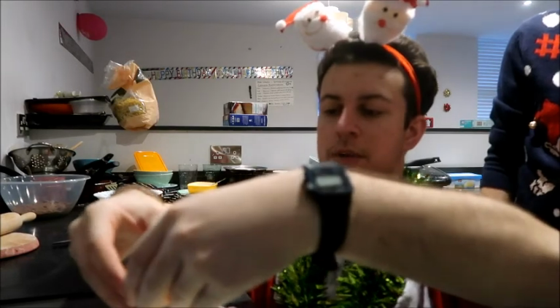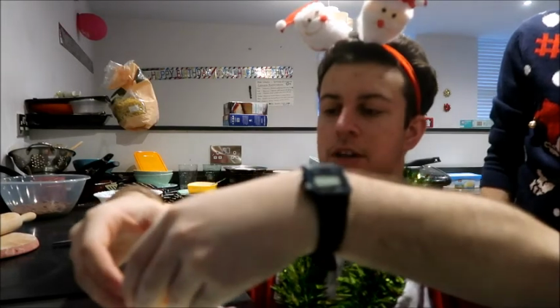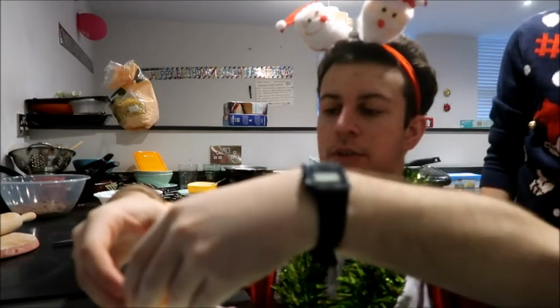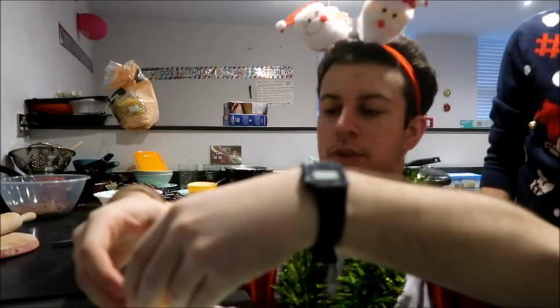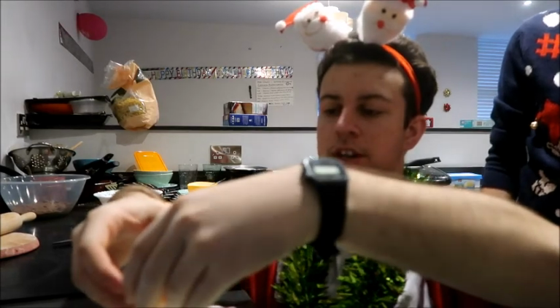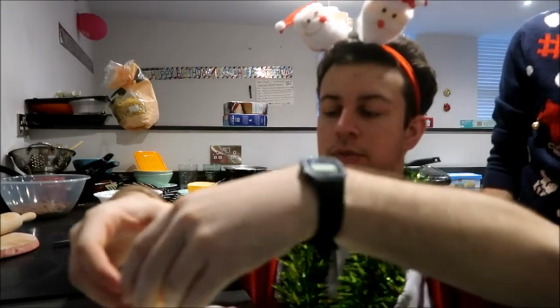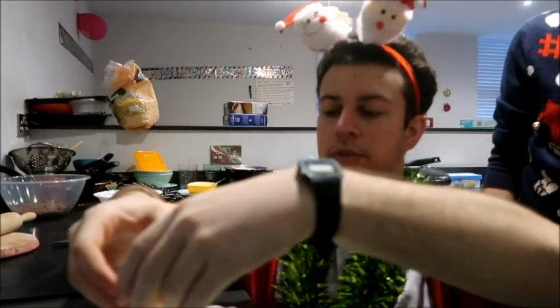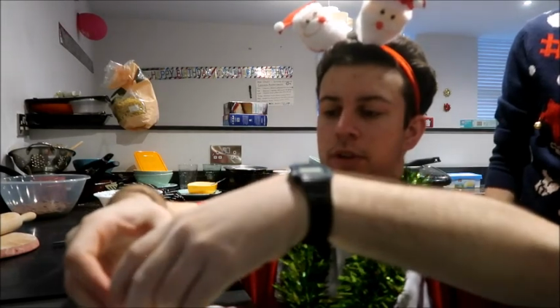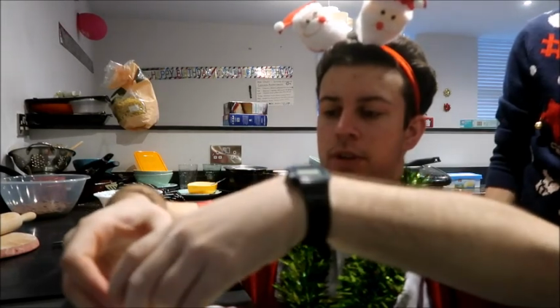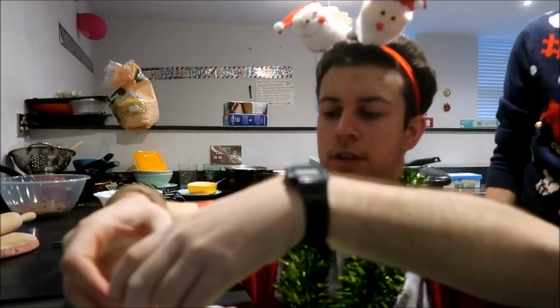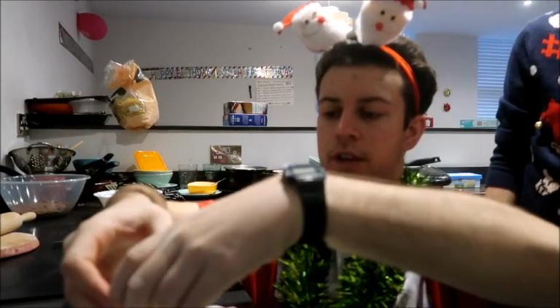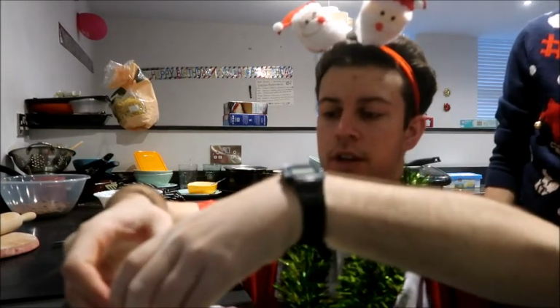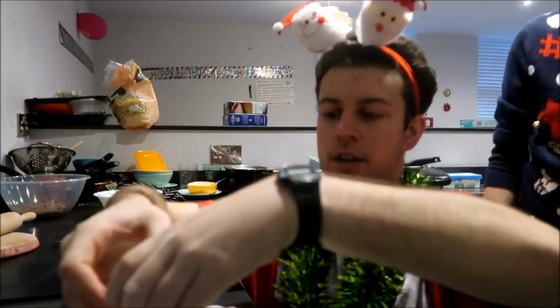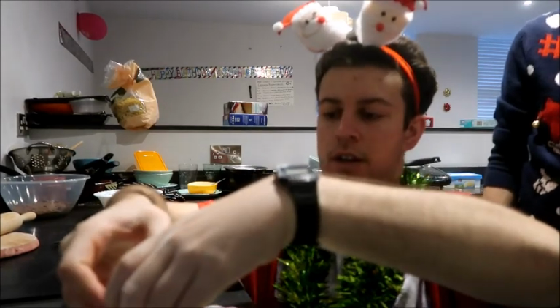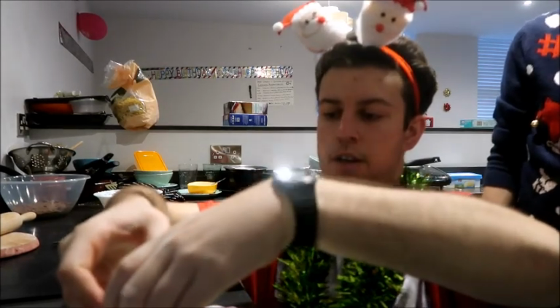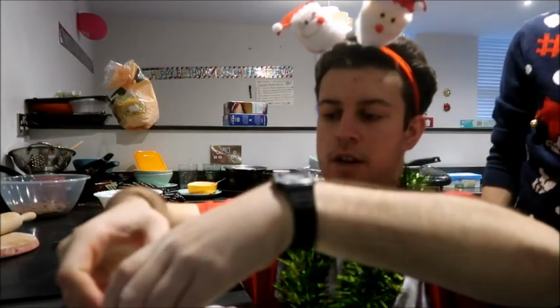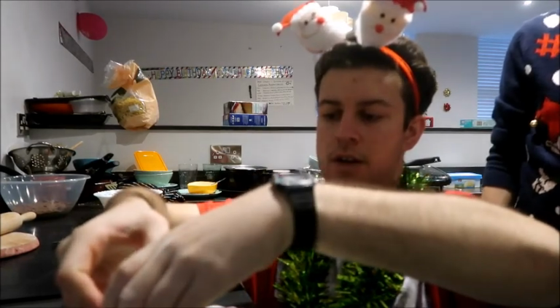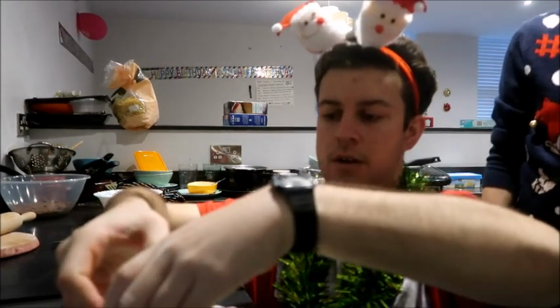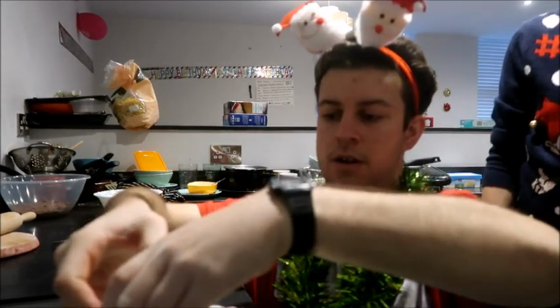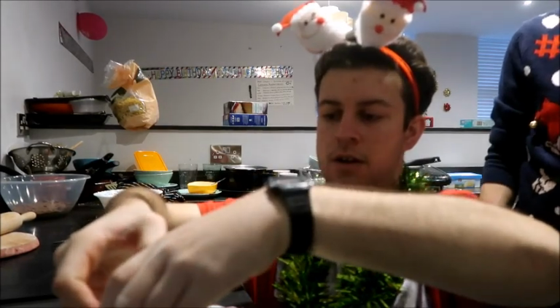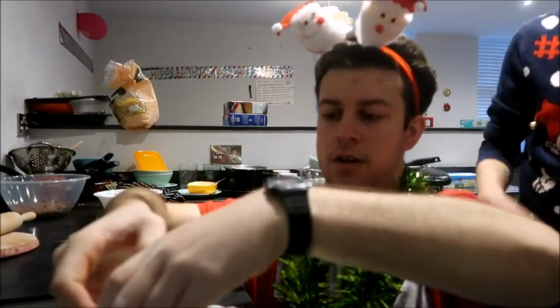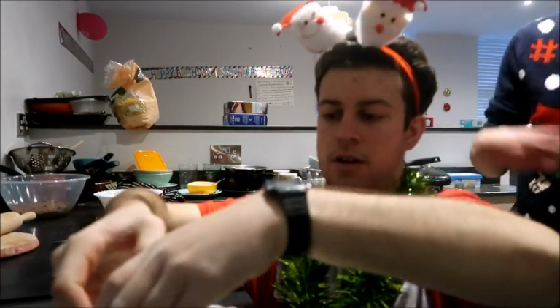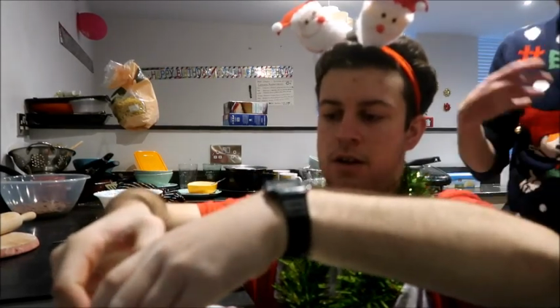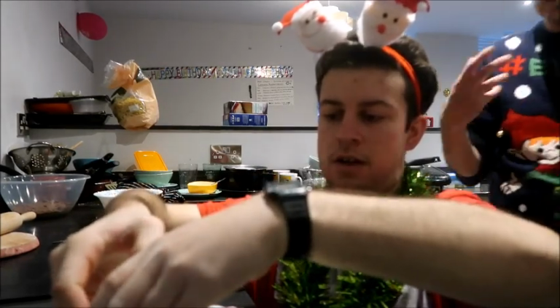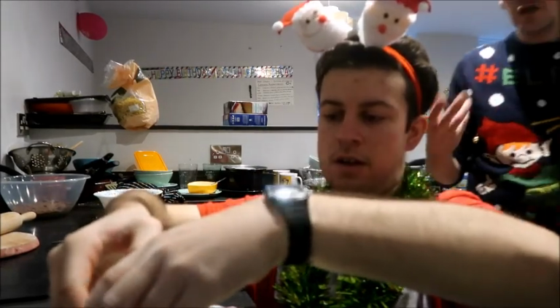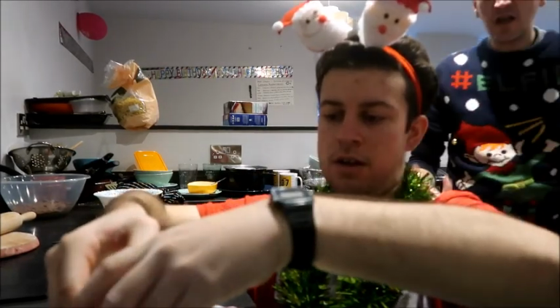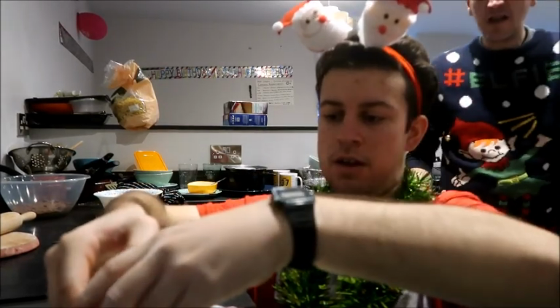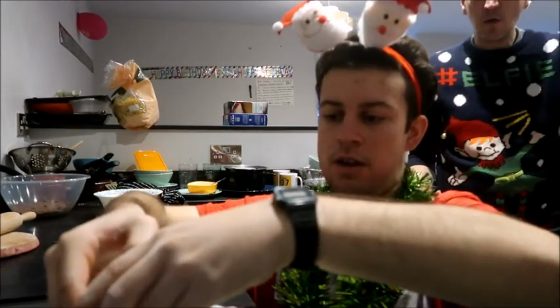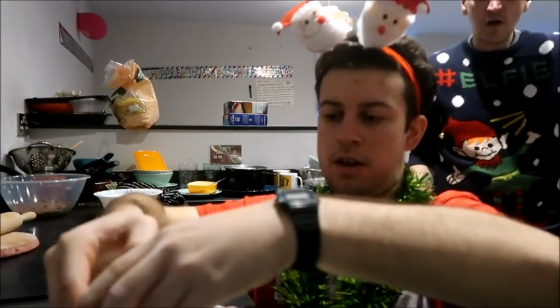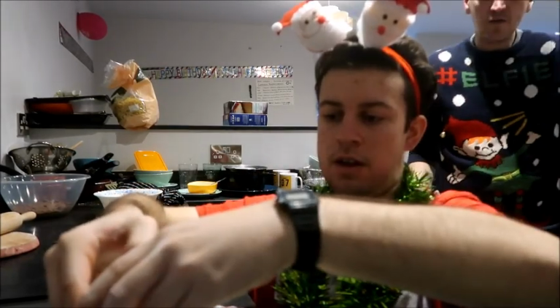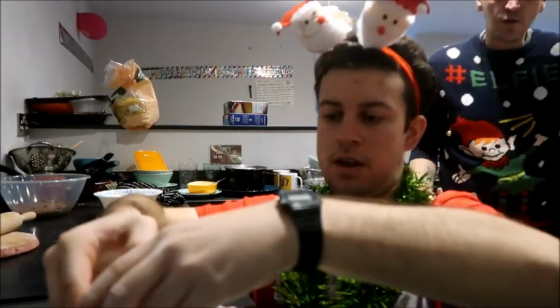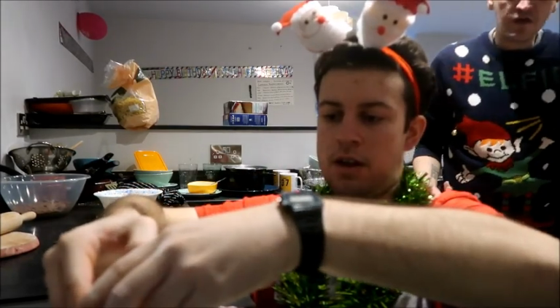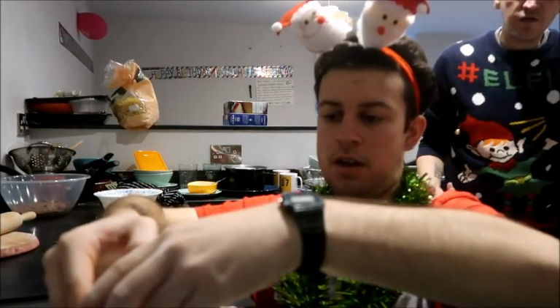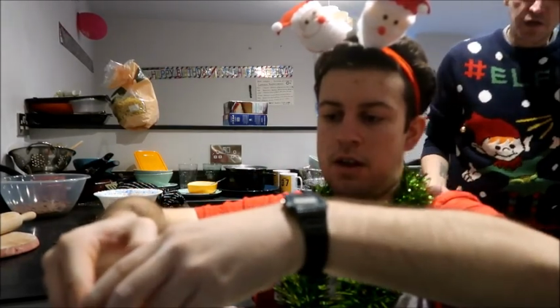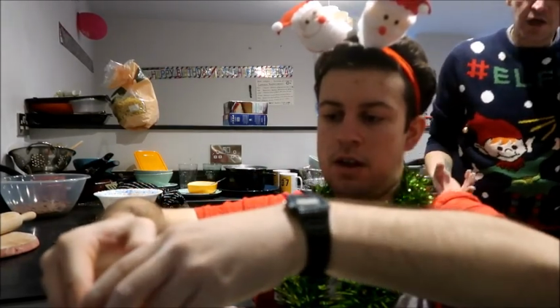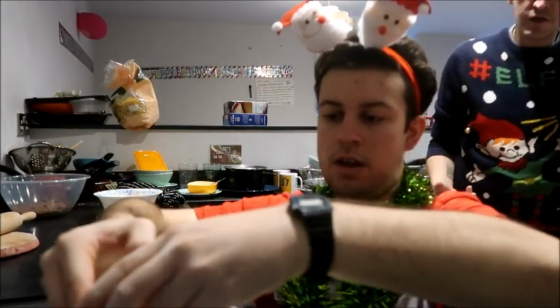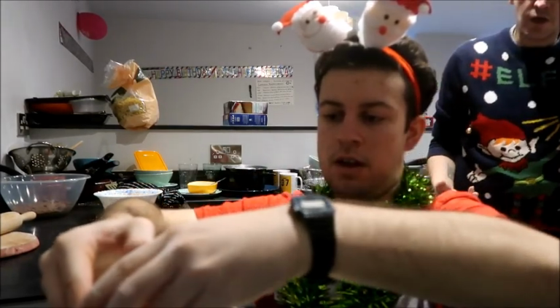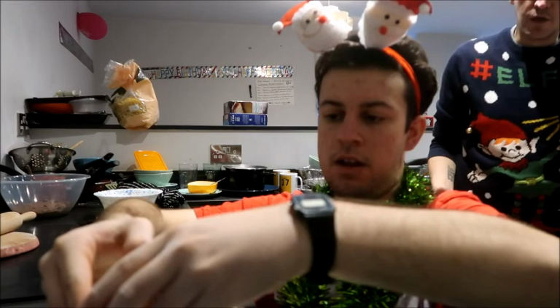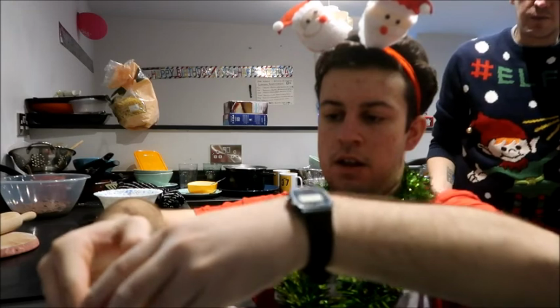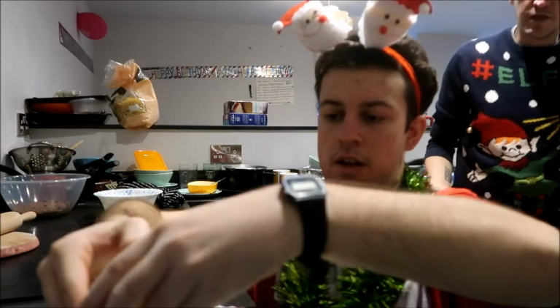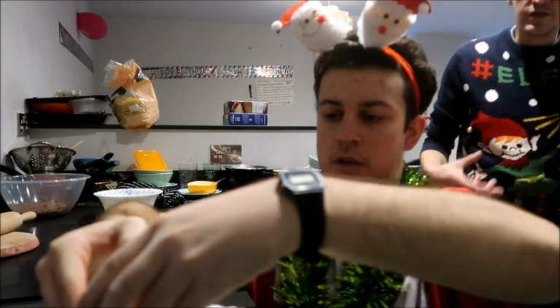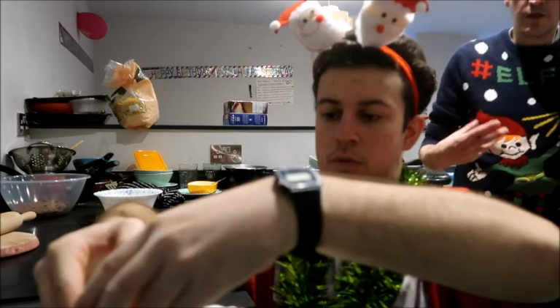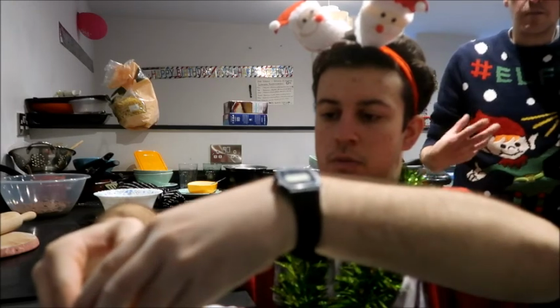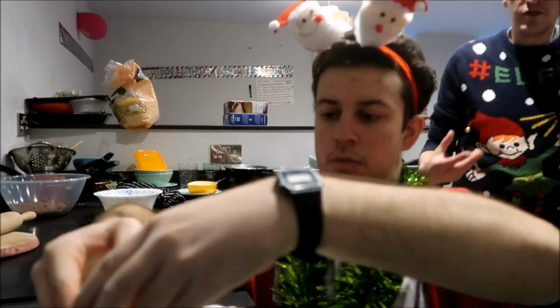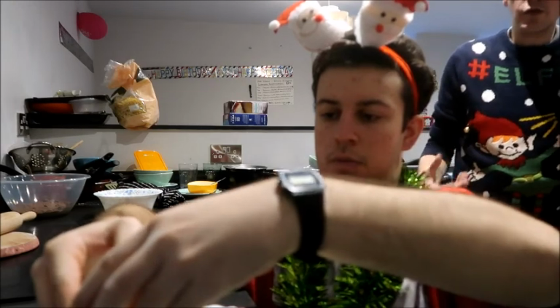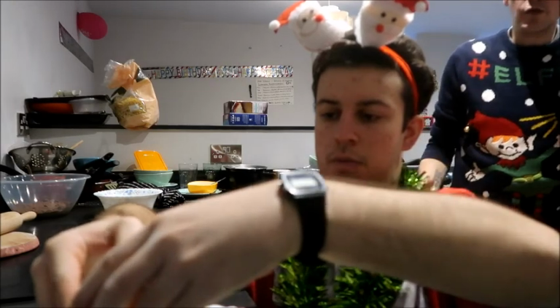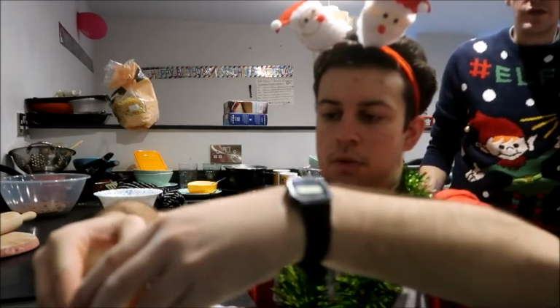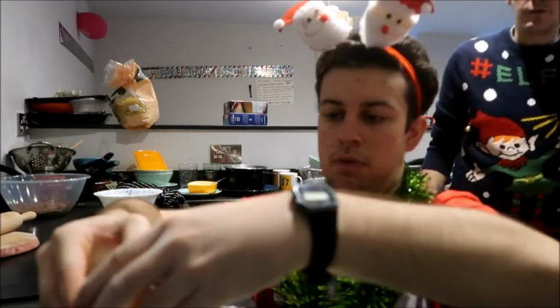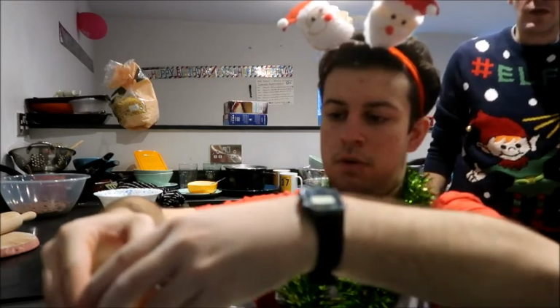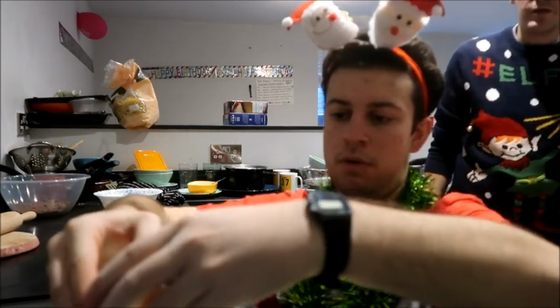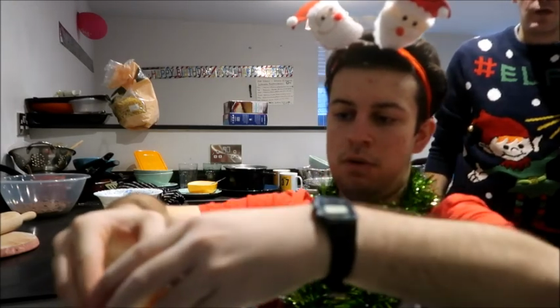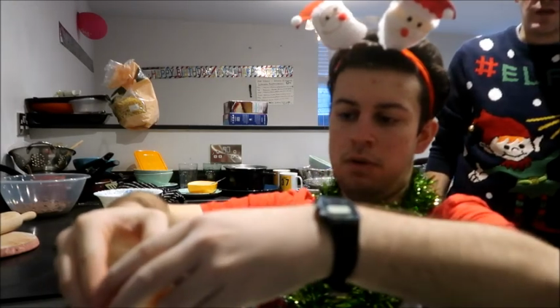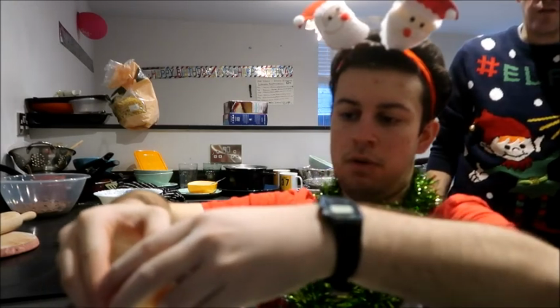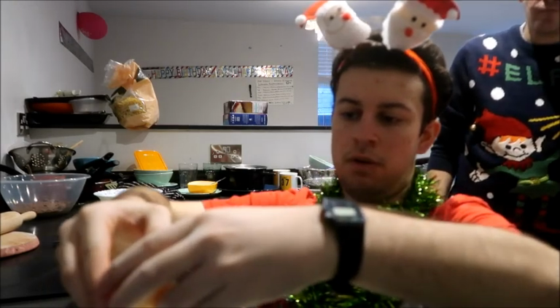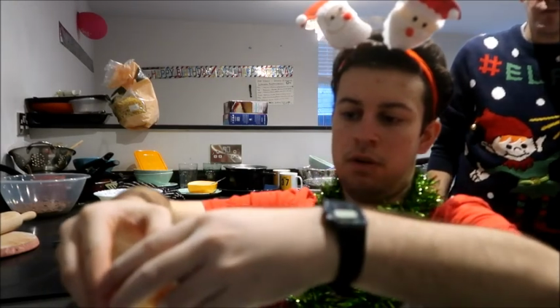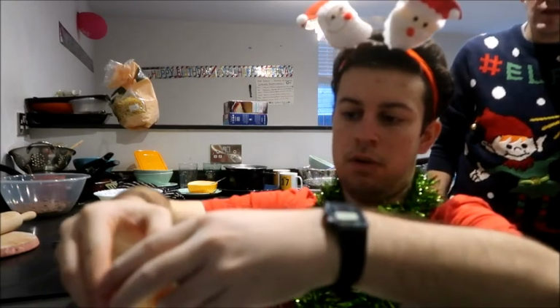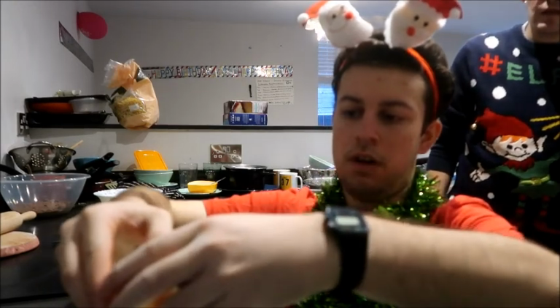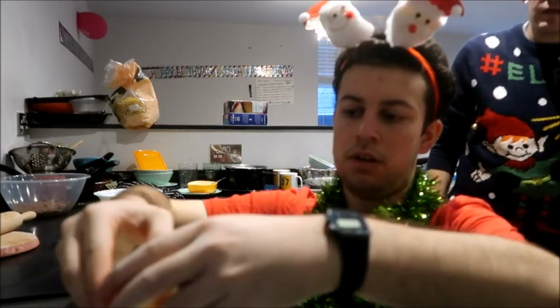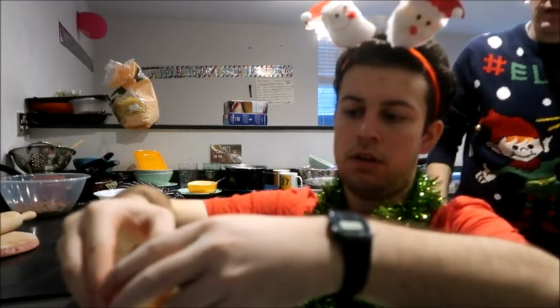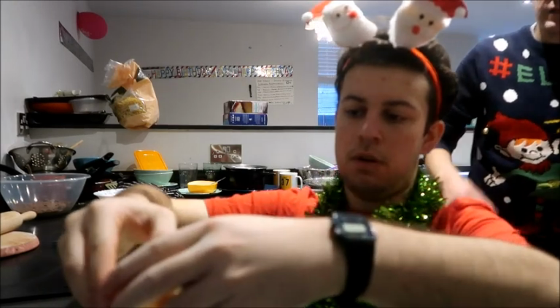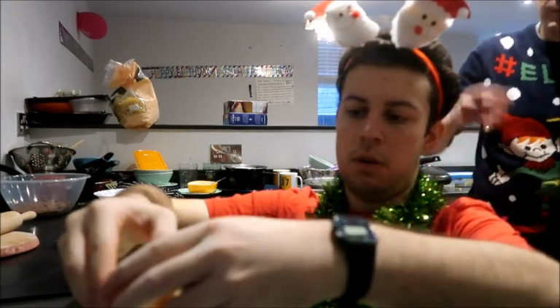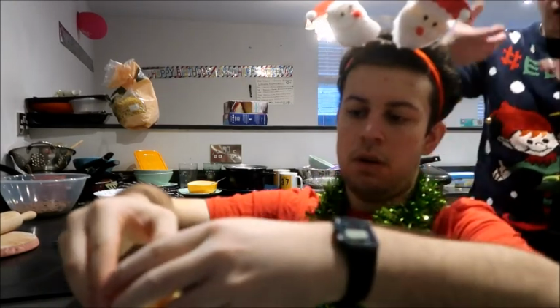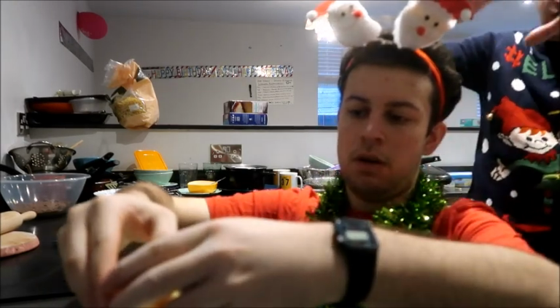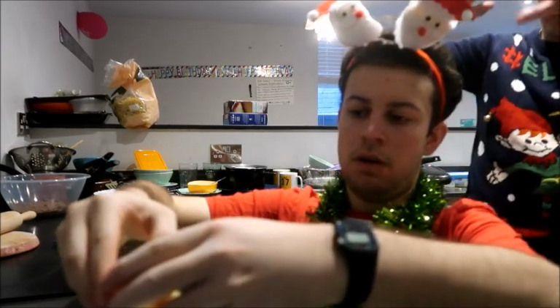Yeah, but I don't want the shell to fall in. You can always pick the shell out afterwards if it does go in because some bits do sometimes go in. Now tip it up, tip it up that way.